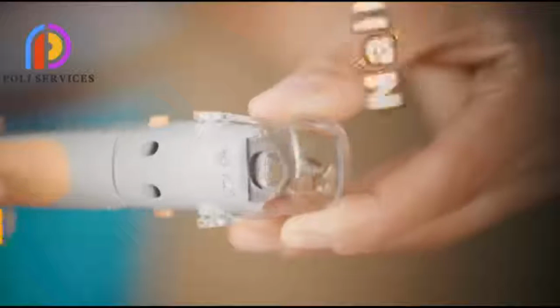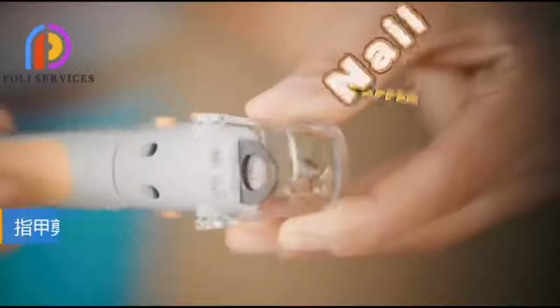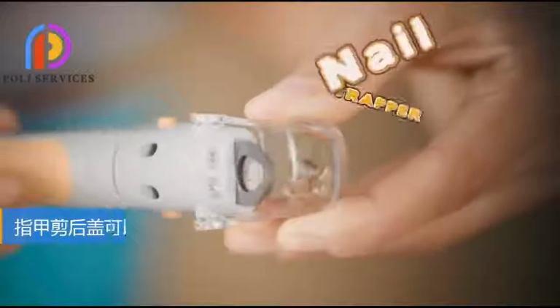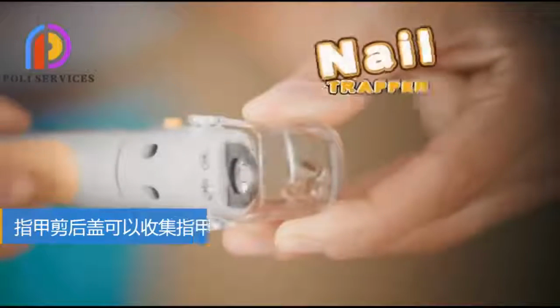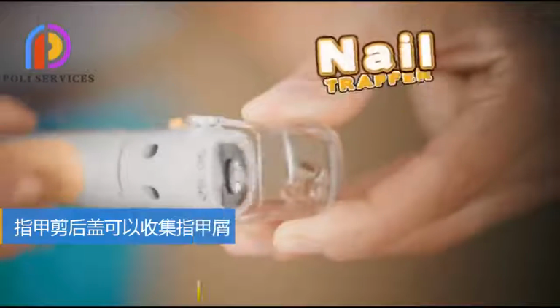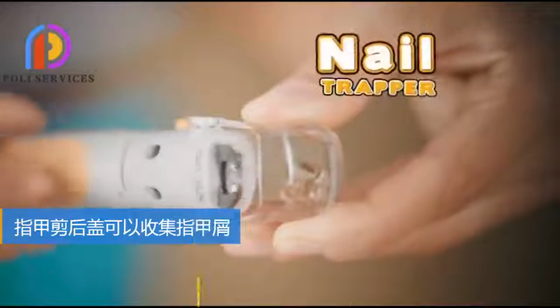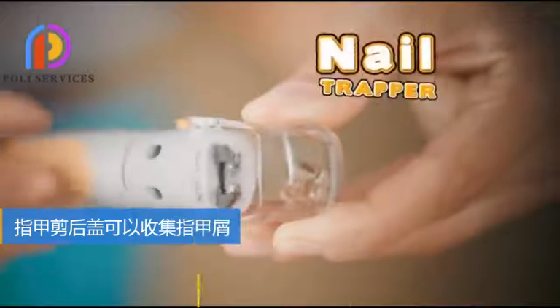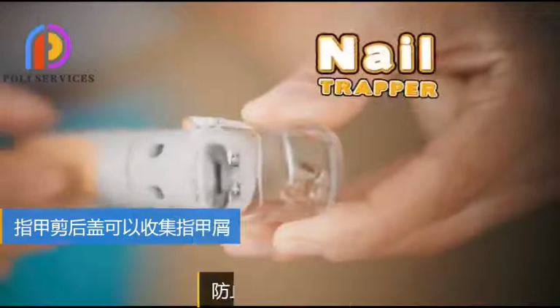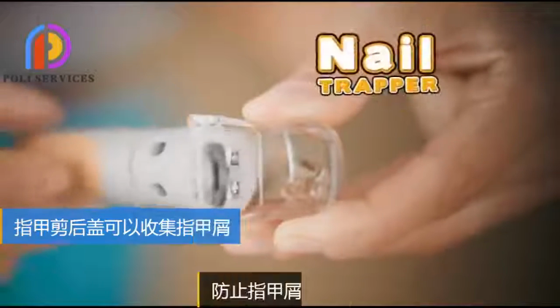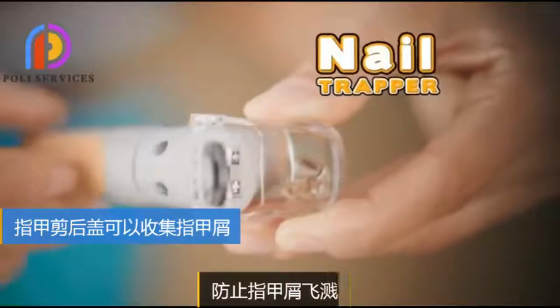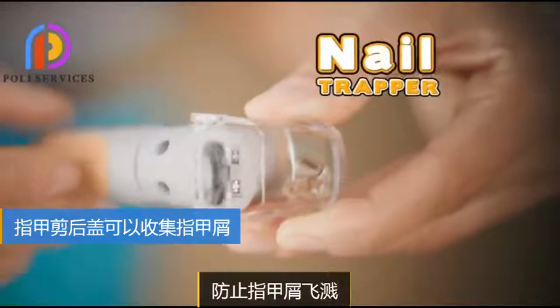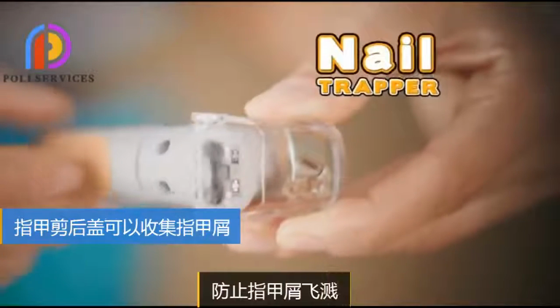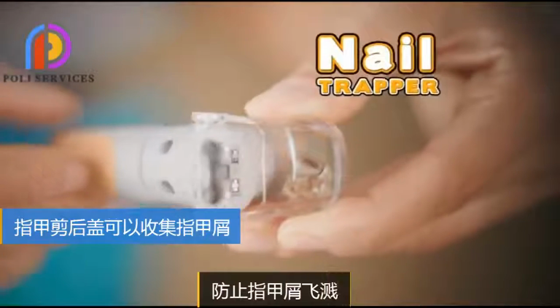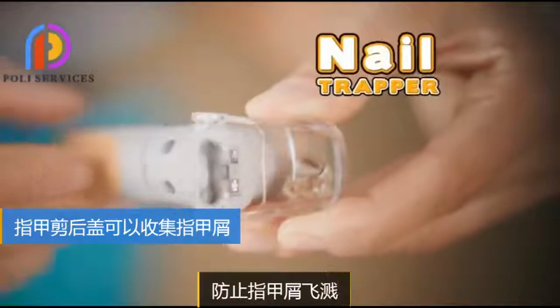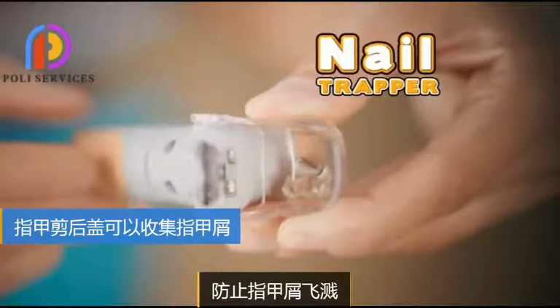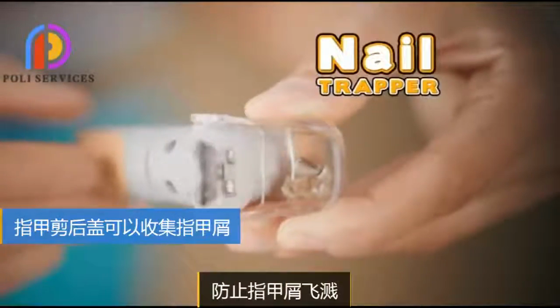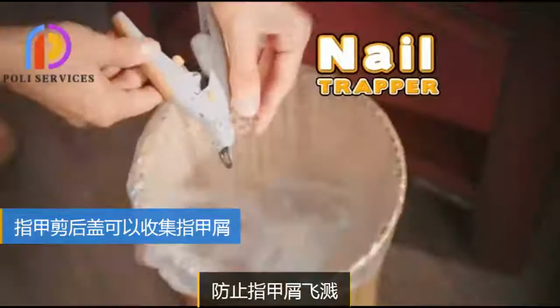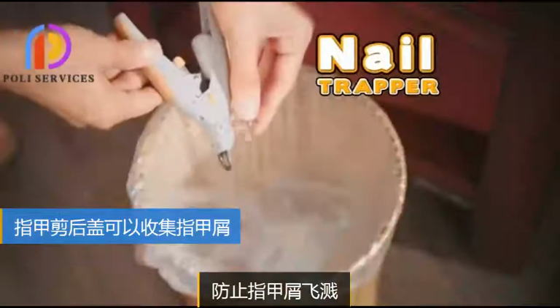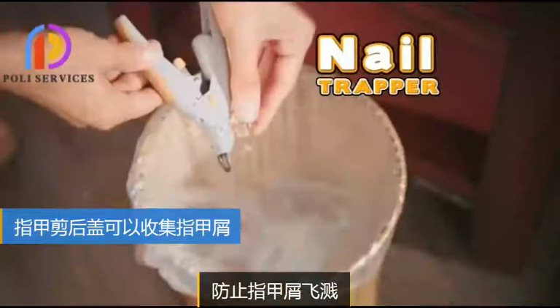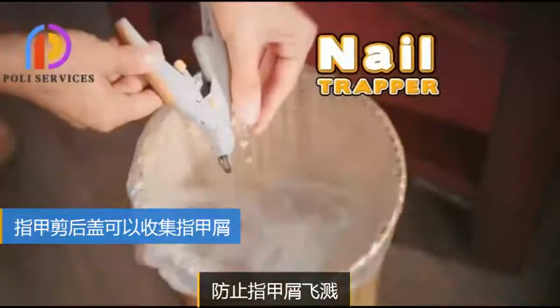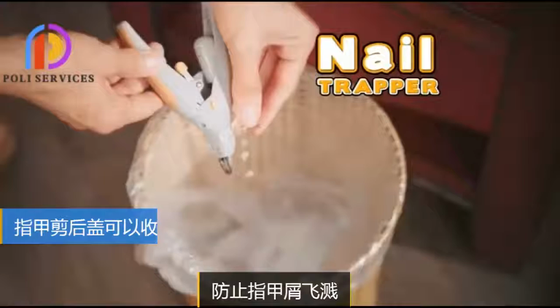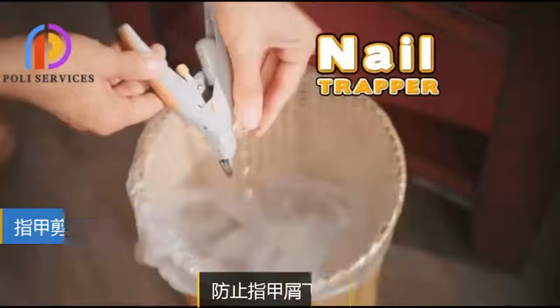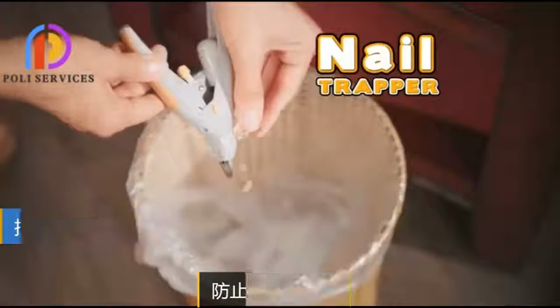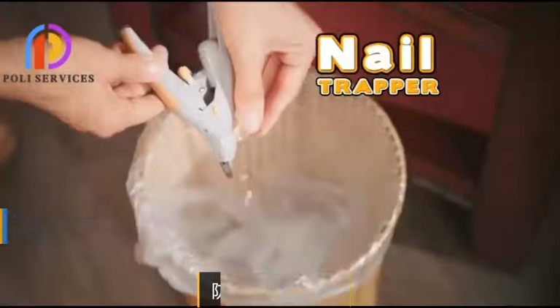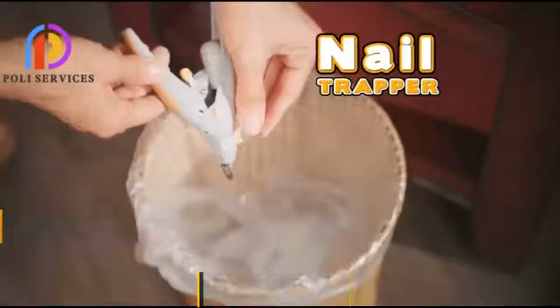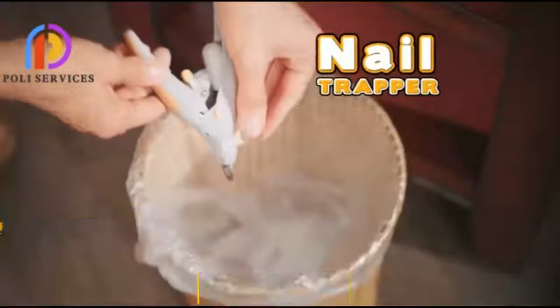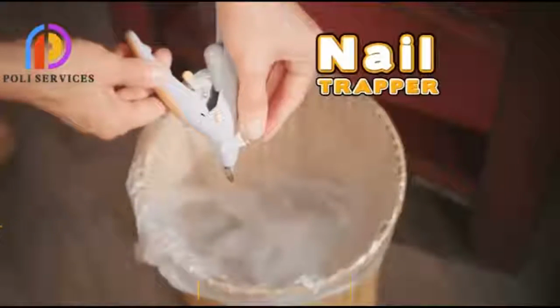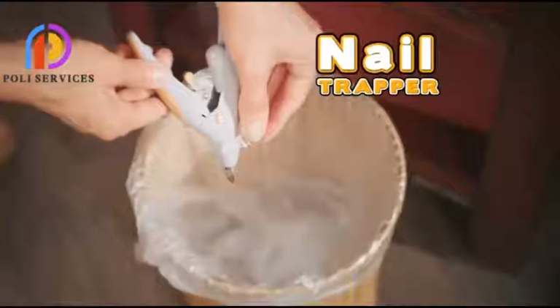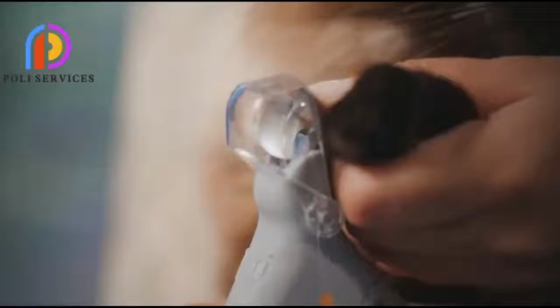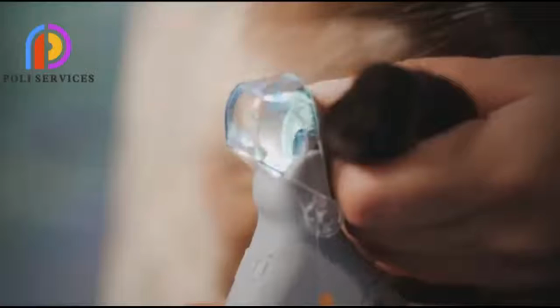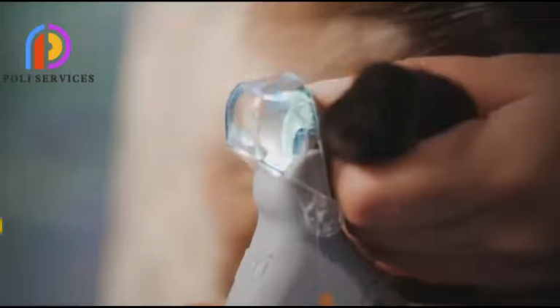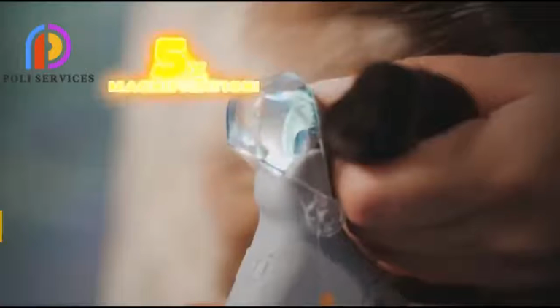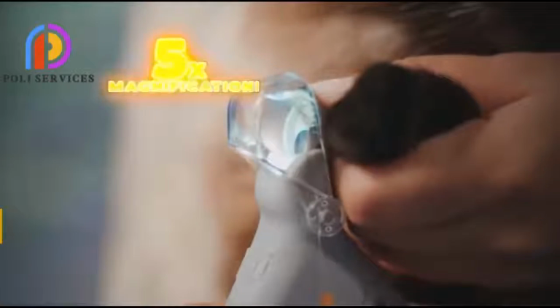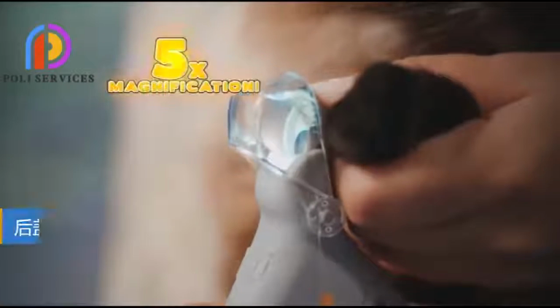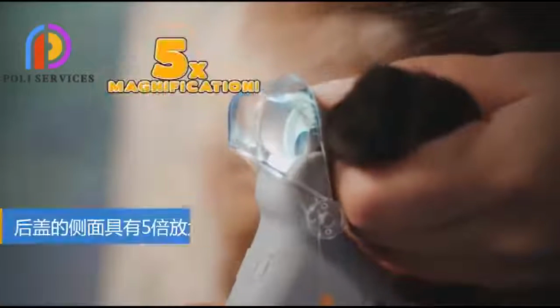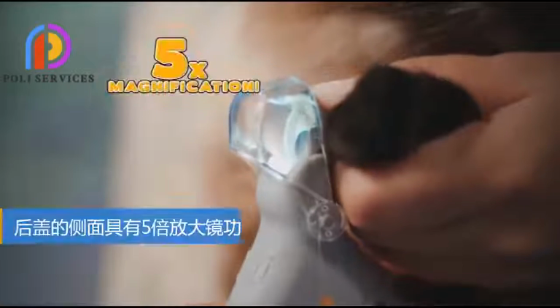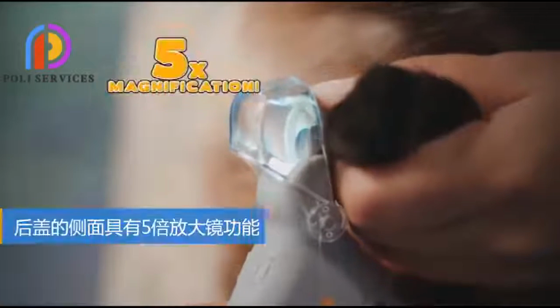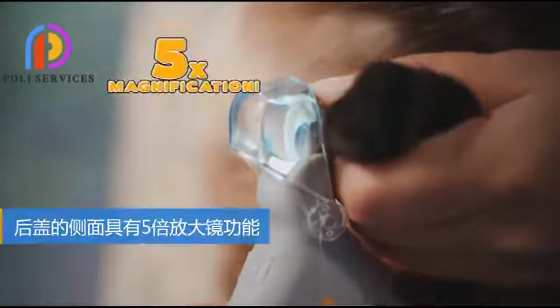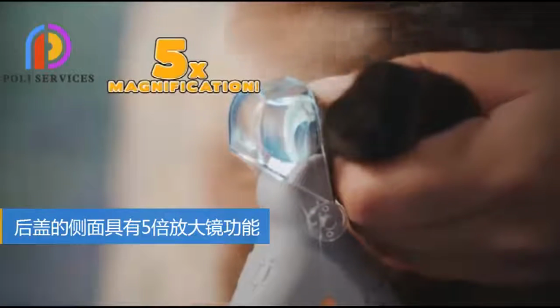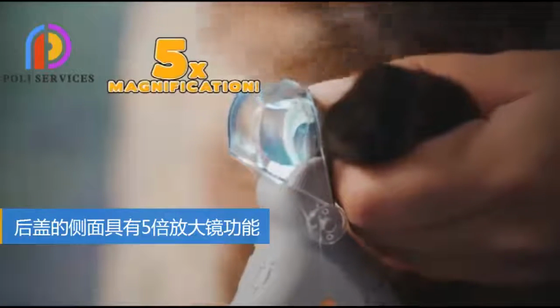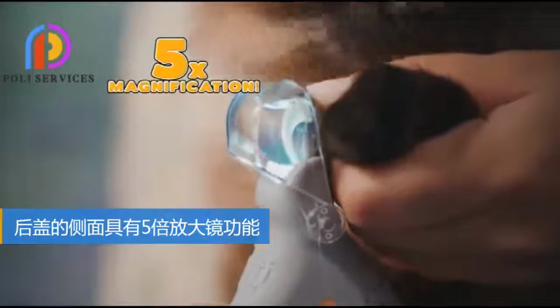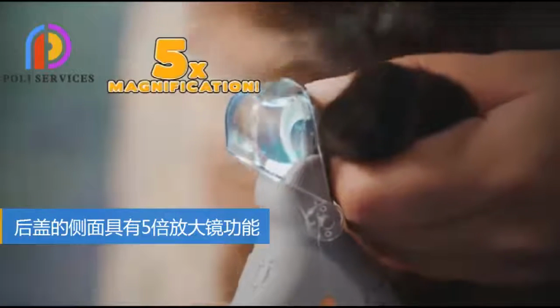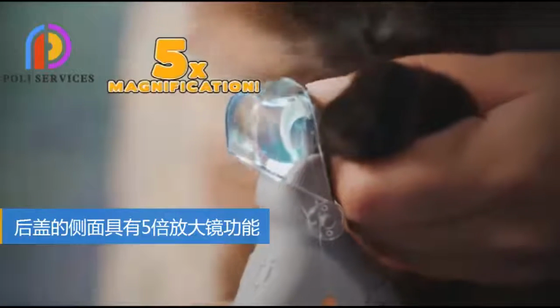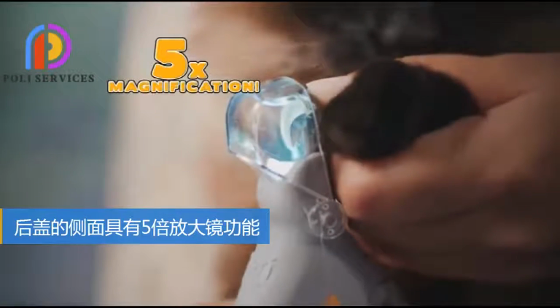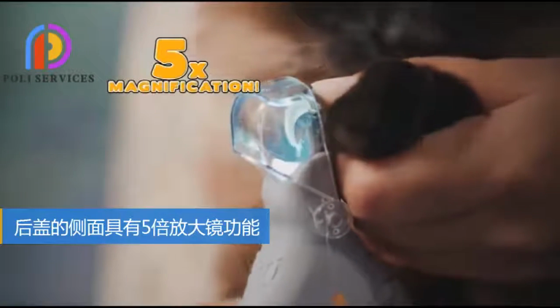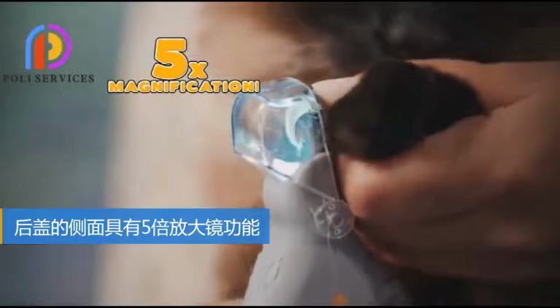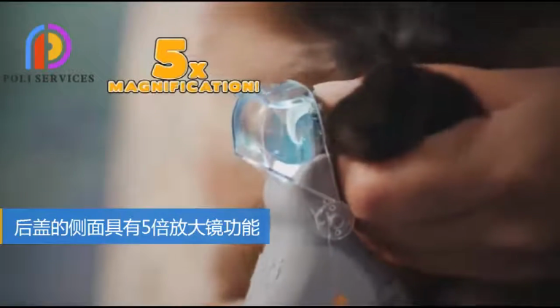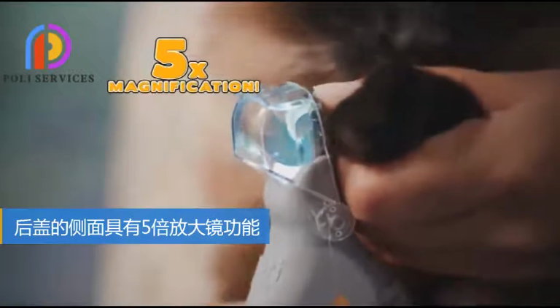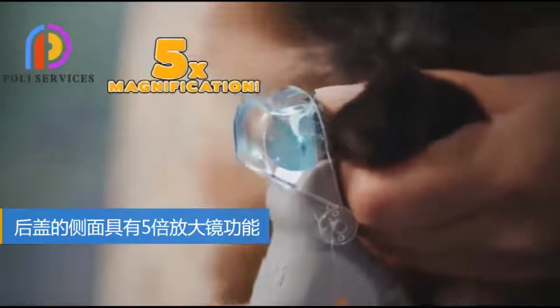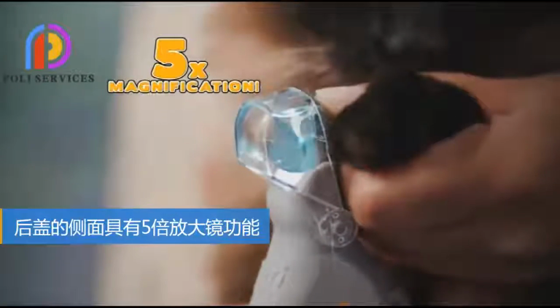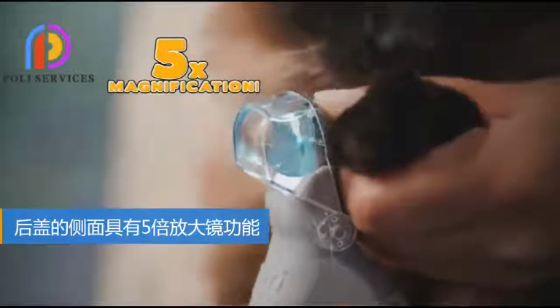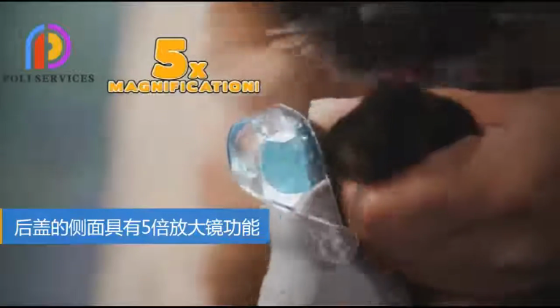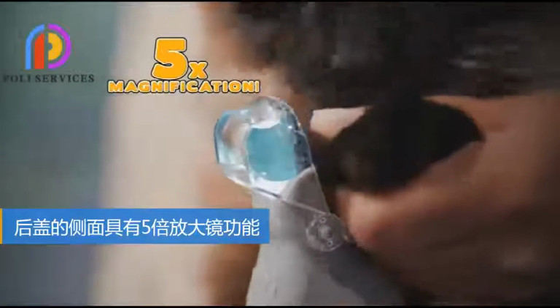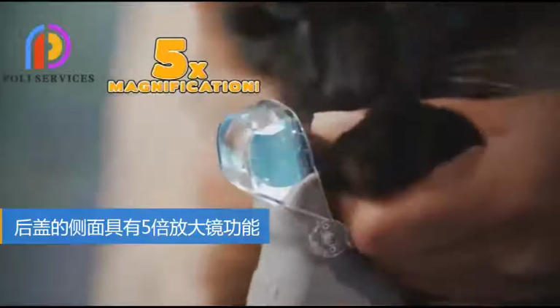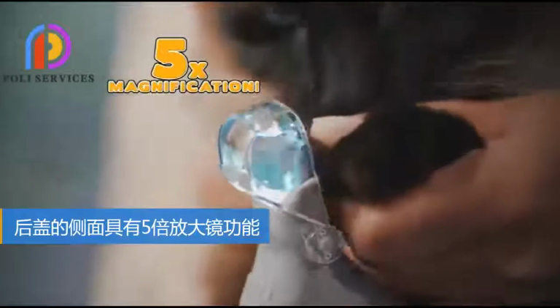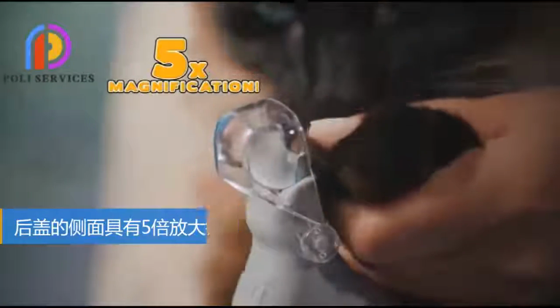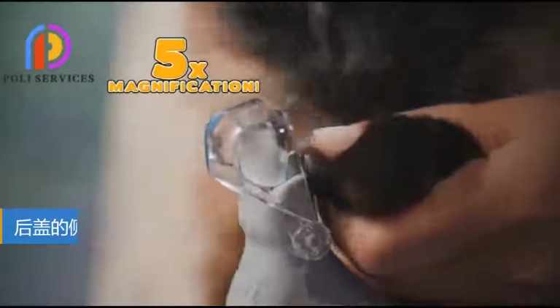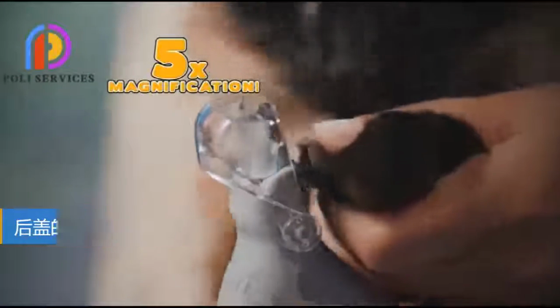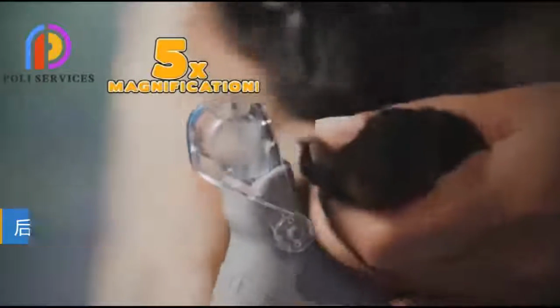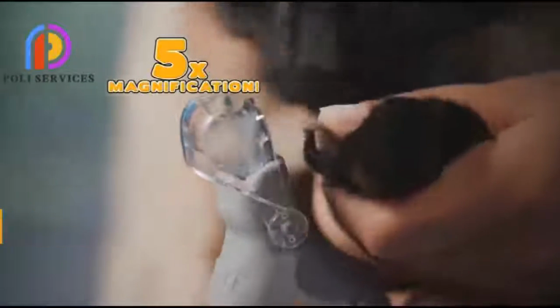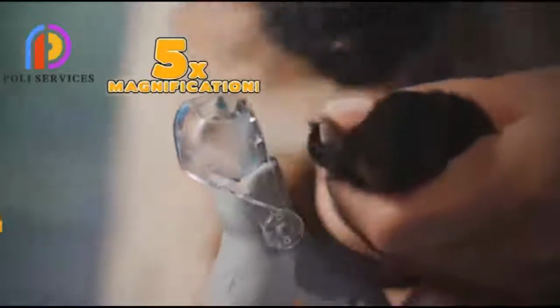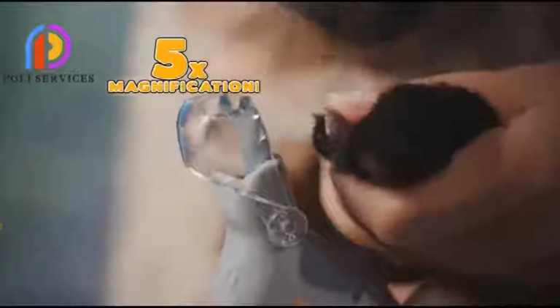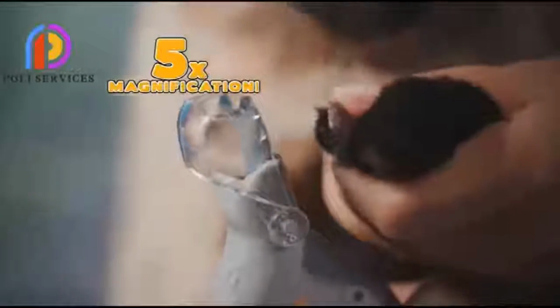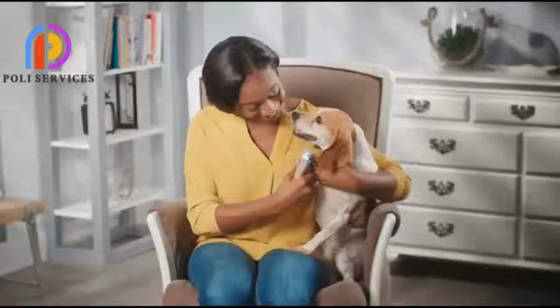Pedicare features a nail trapper to catch flying debris. Plus, the nail trapper doubles as a magnifier to help you see close up.